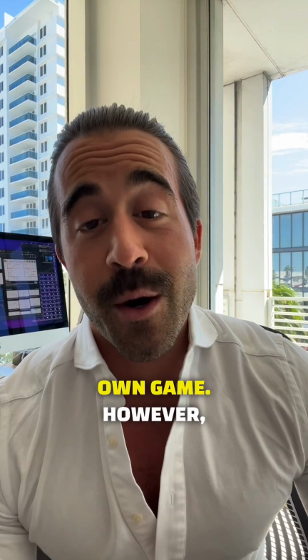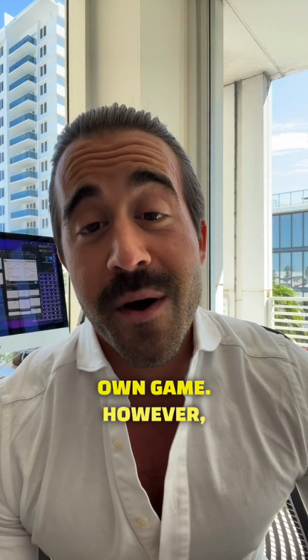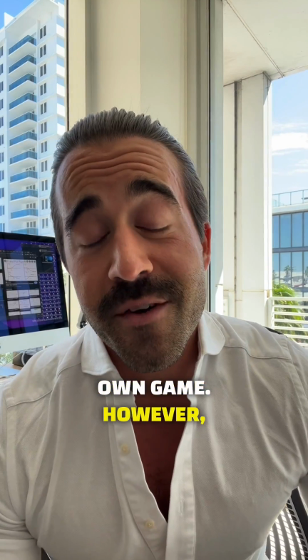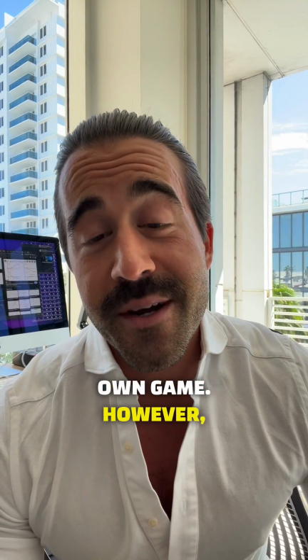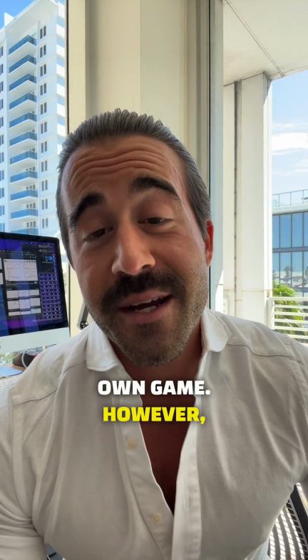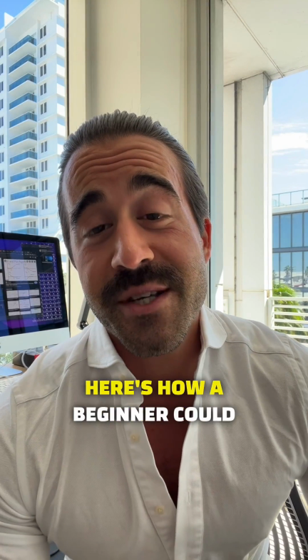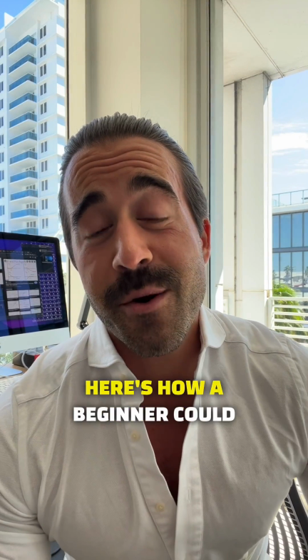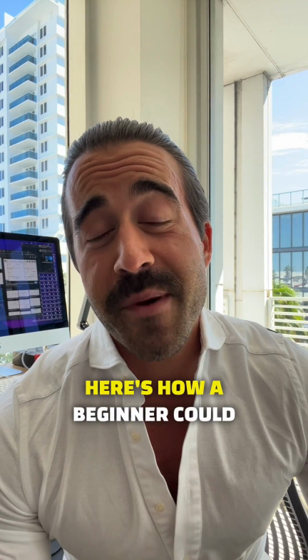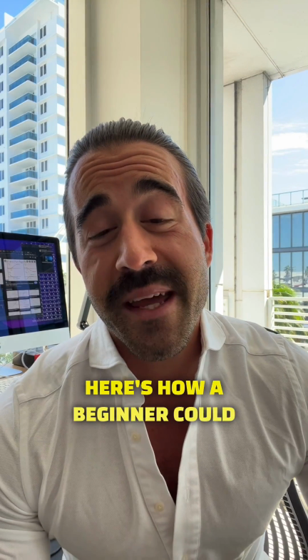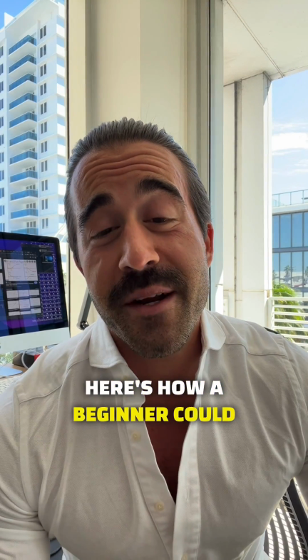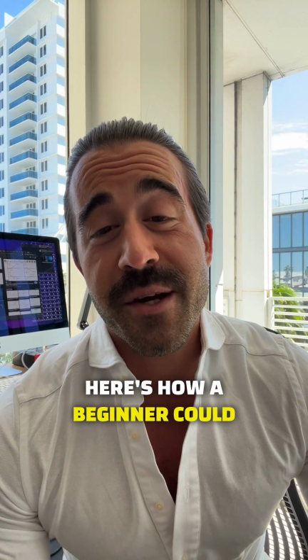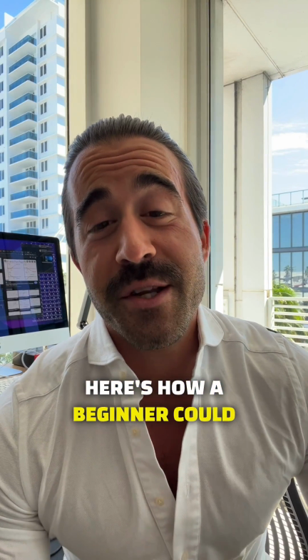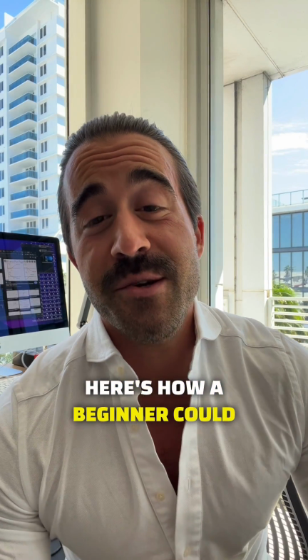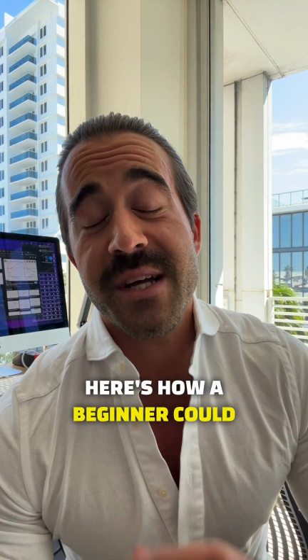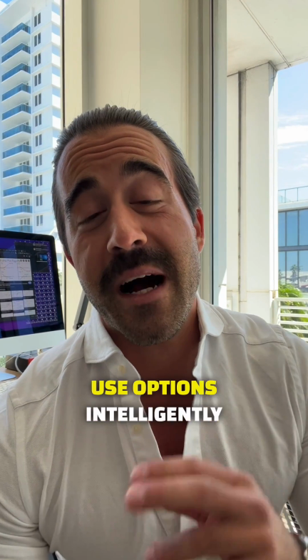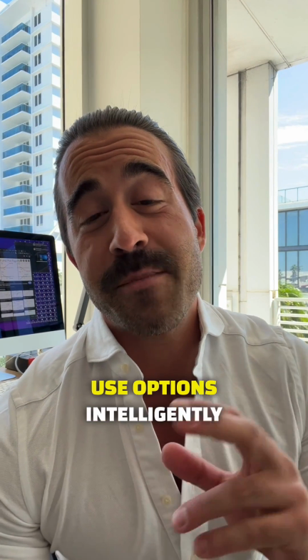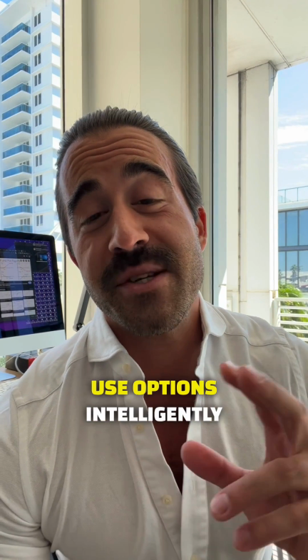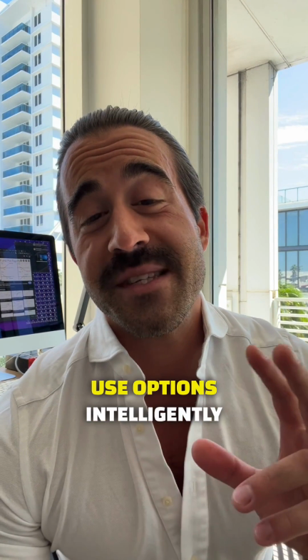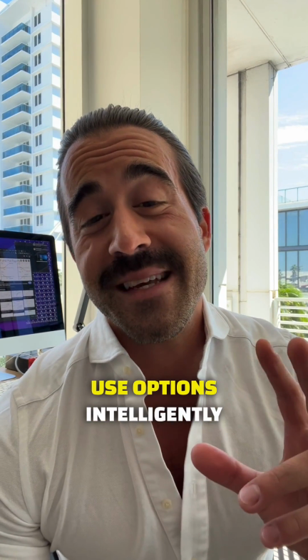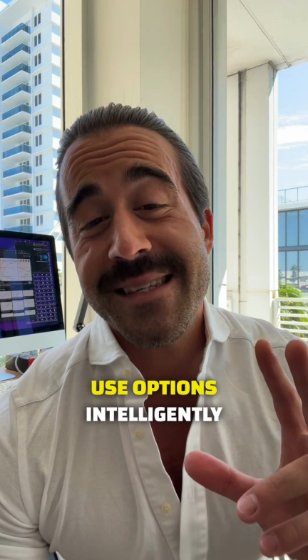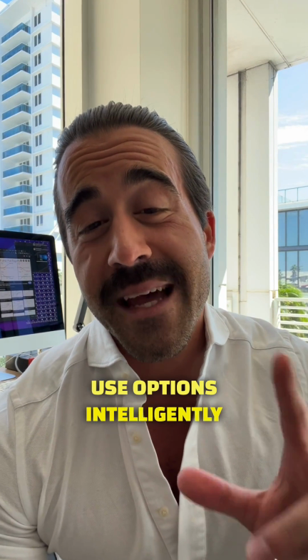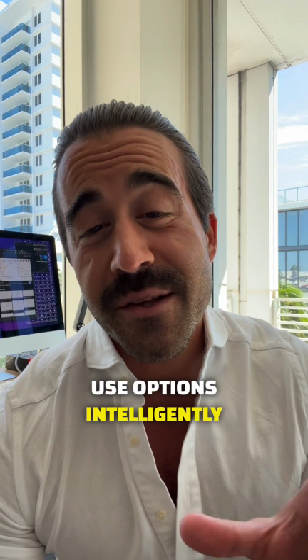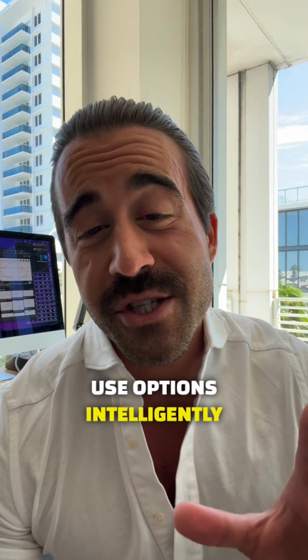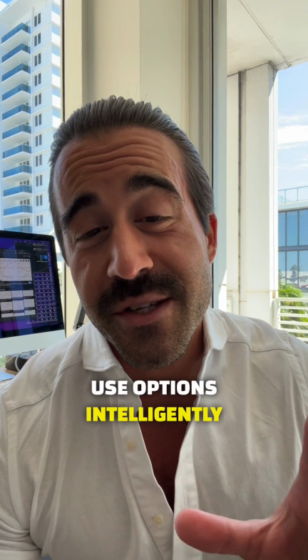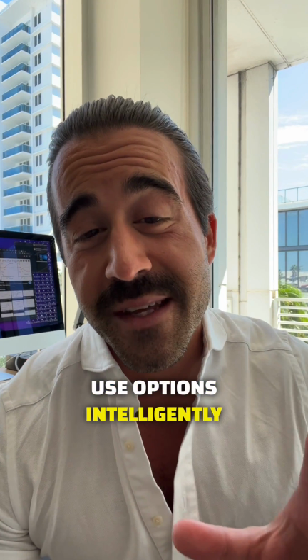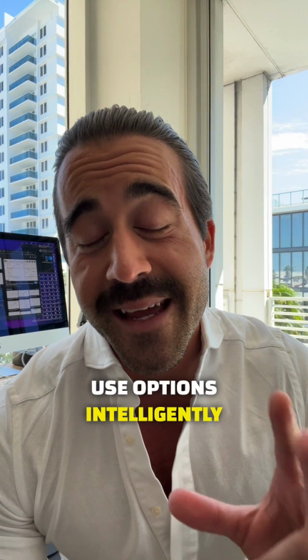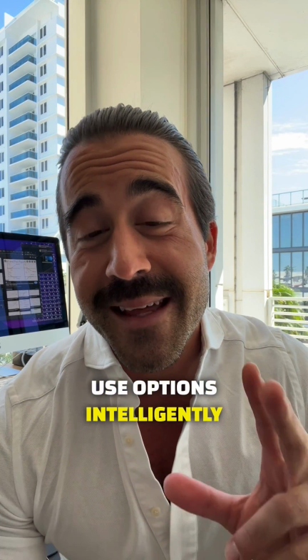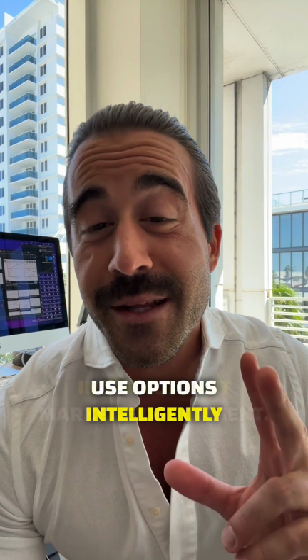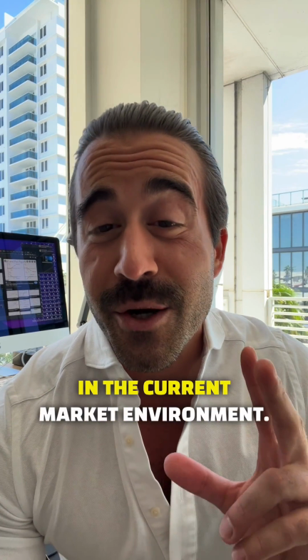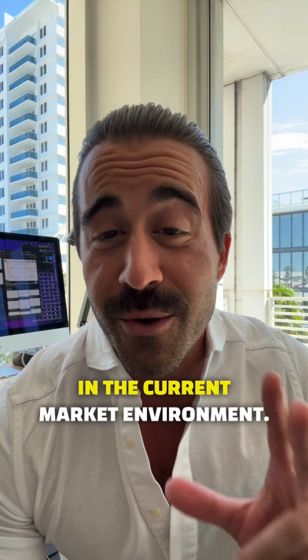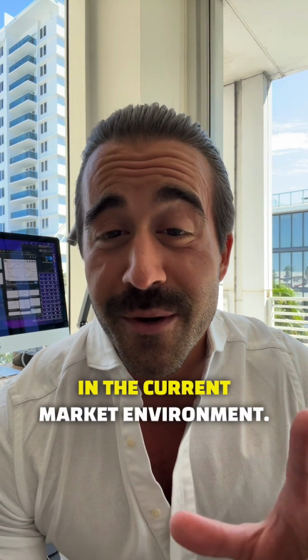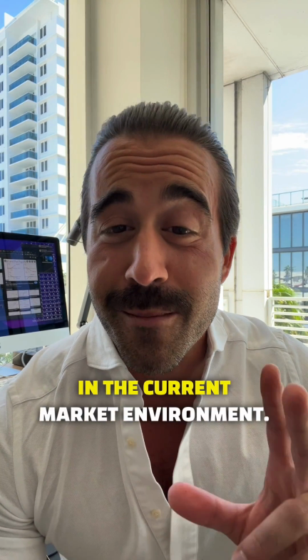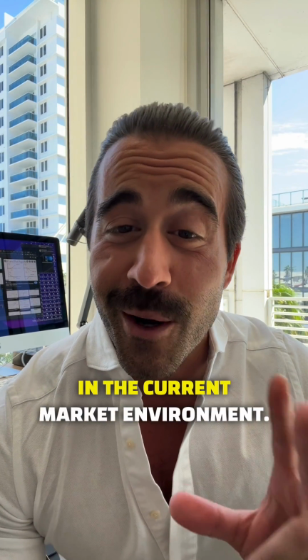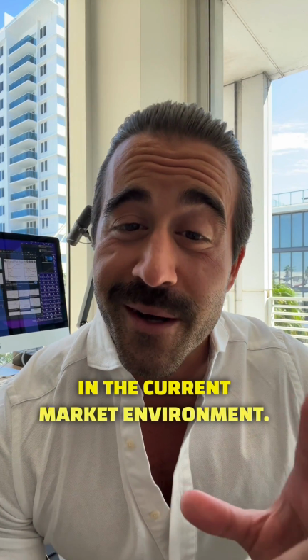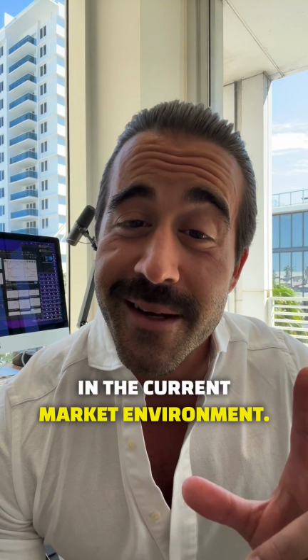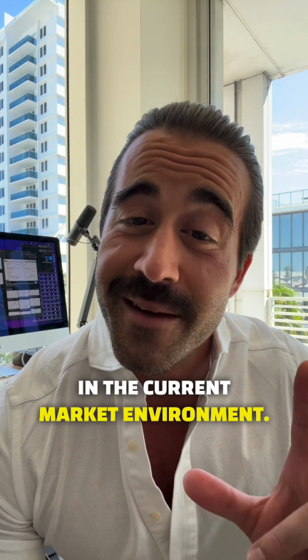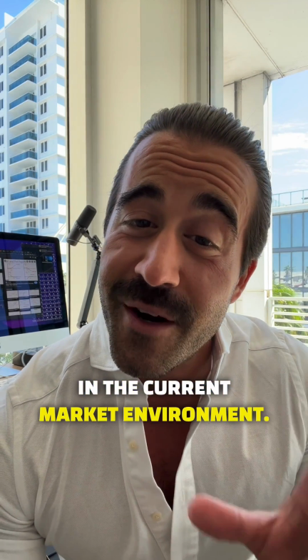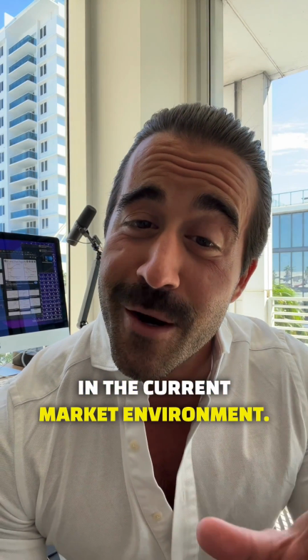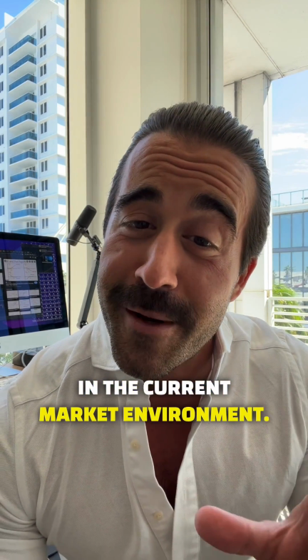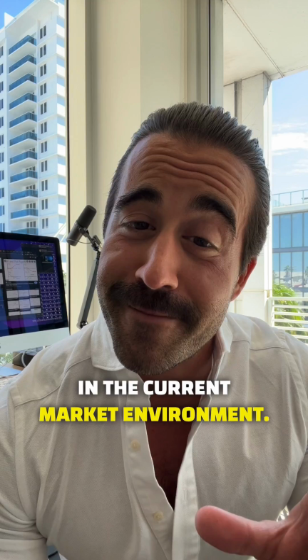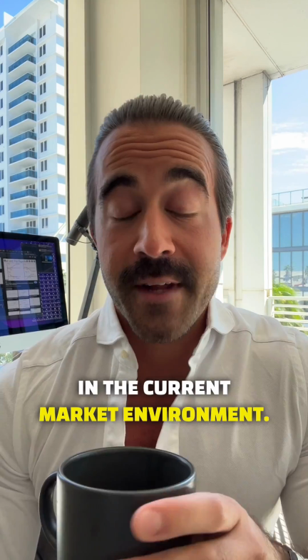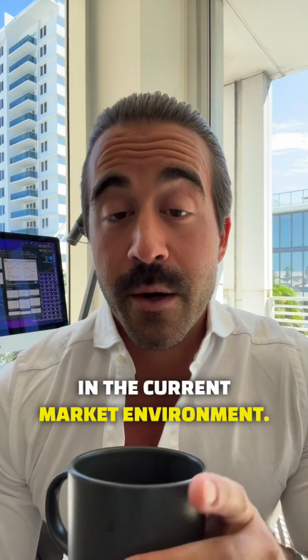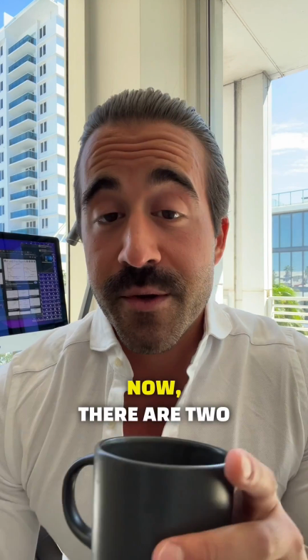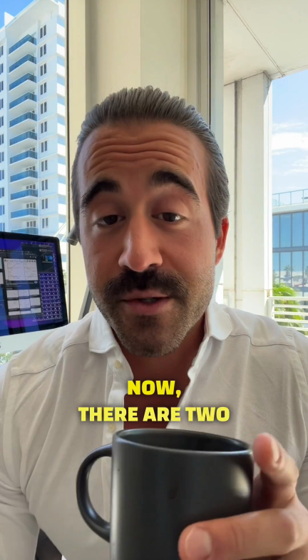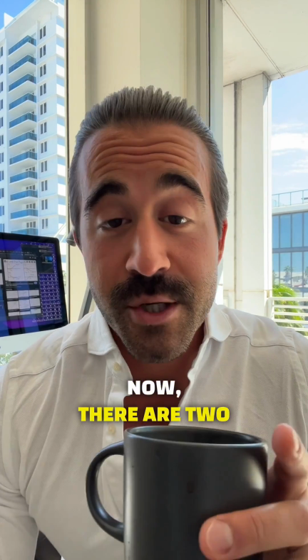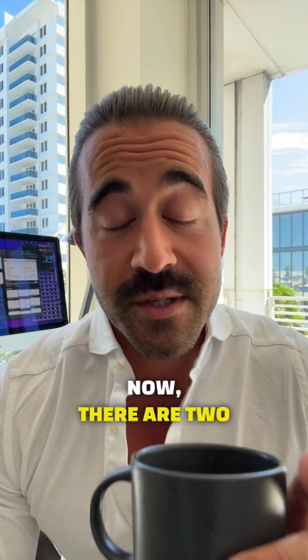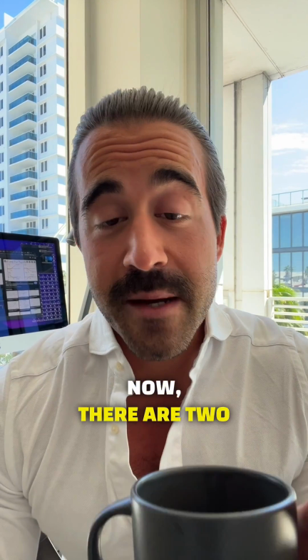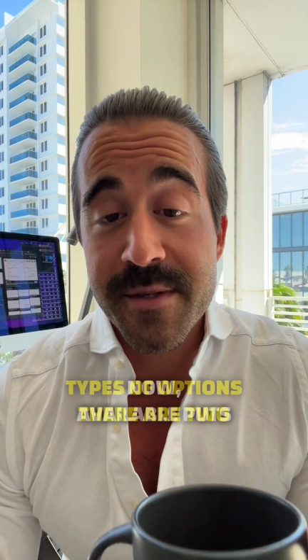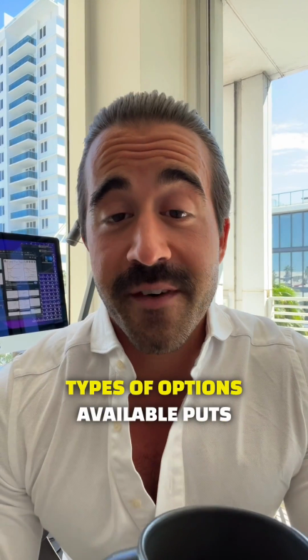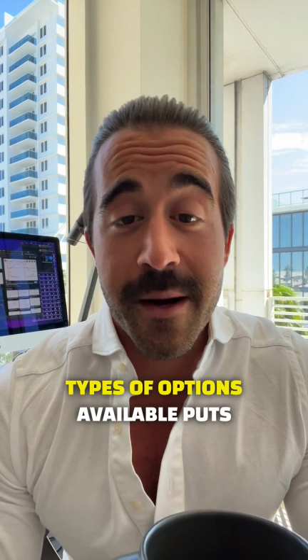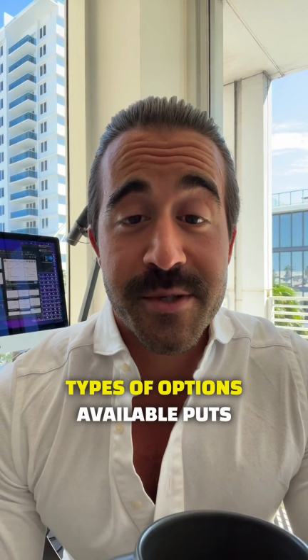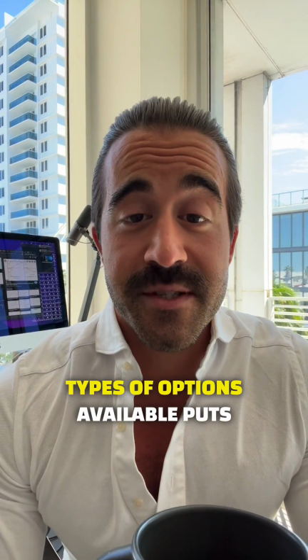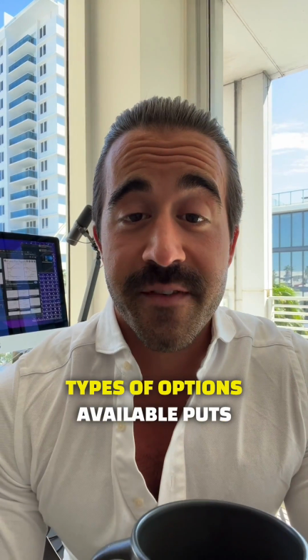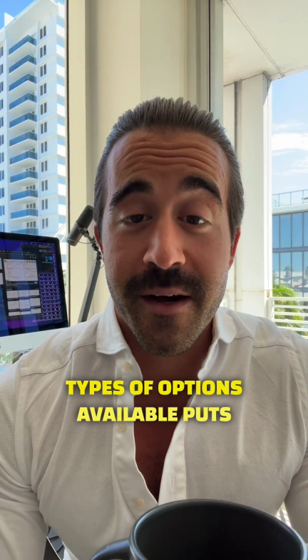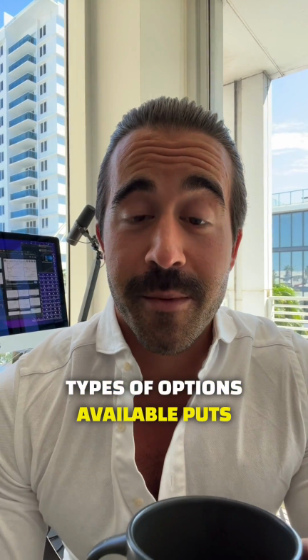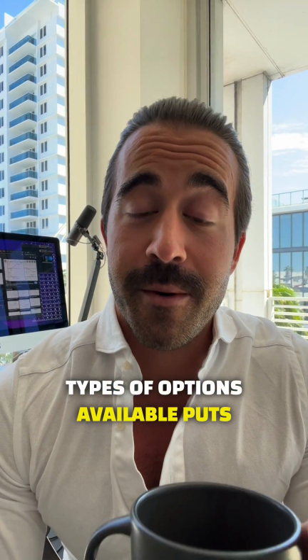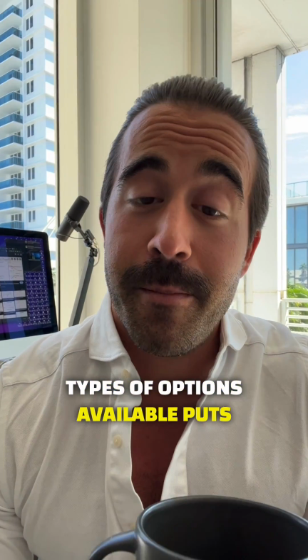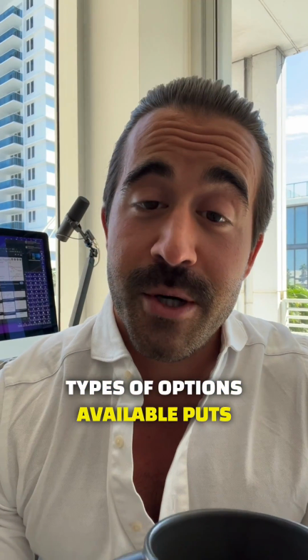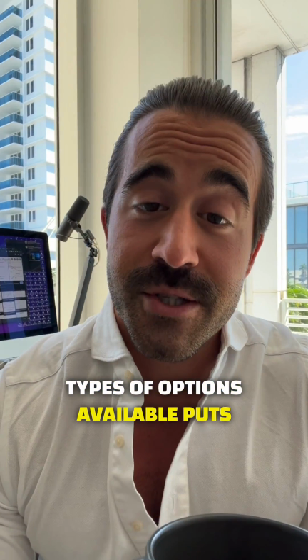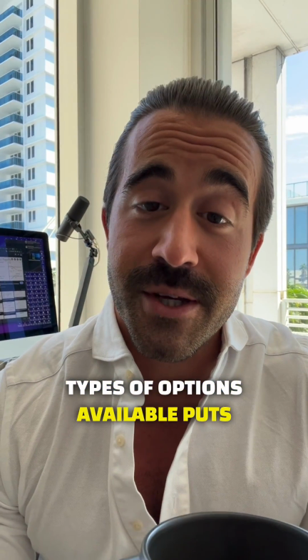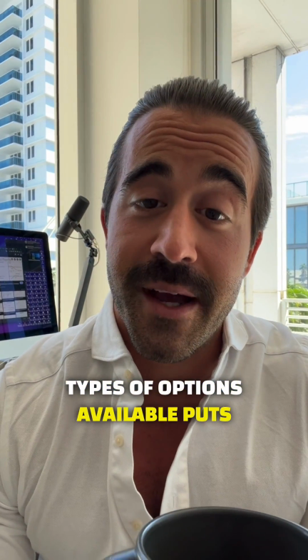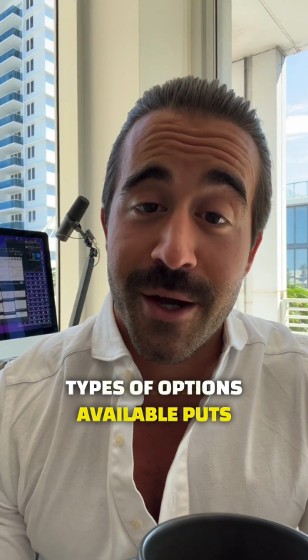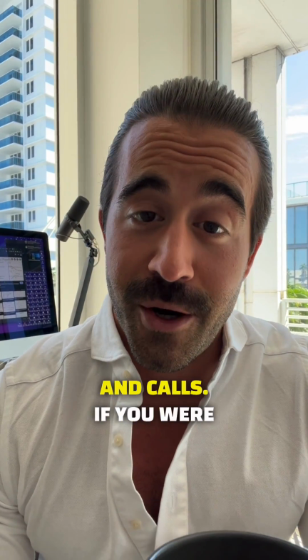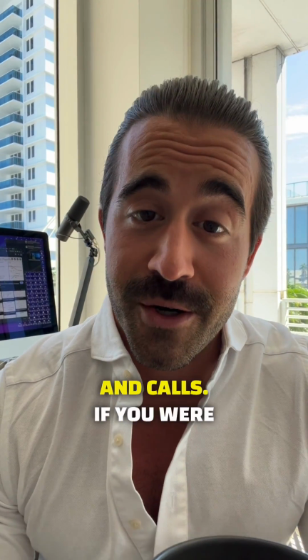However, here's how a beginner could use options intelligently in the current market environment. There are two types of options available: puts and calls.